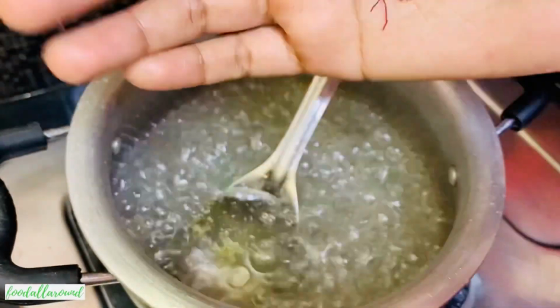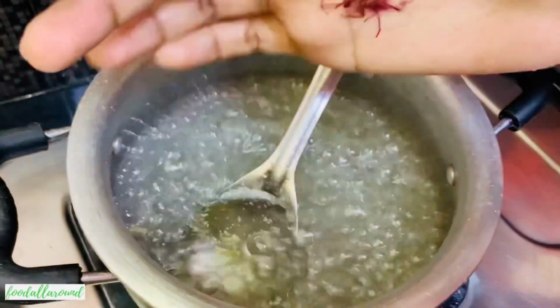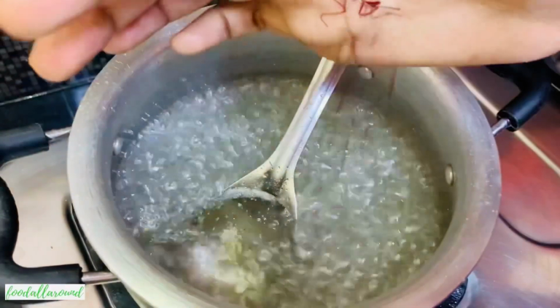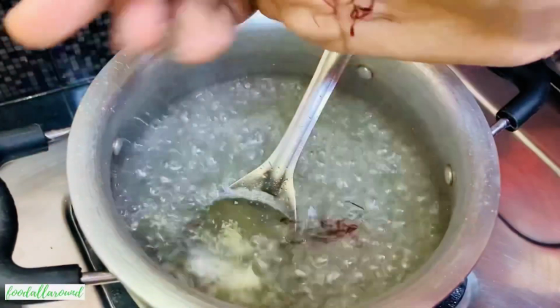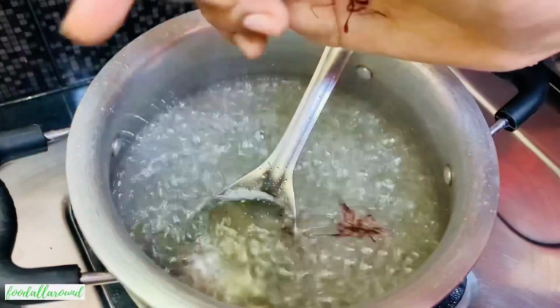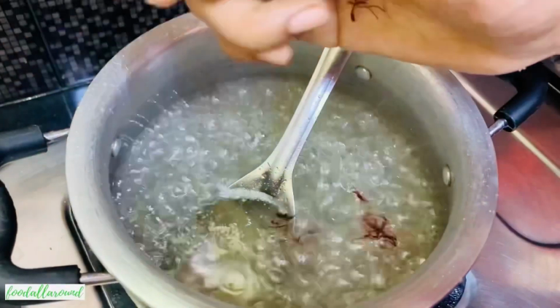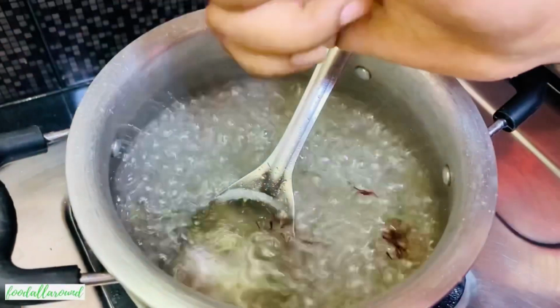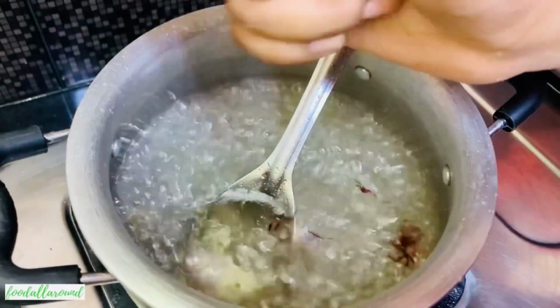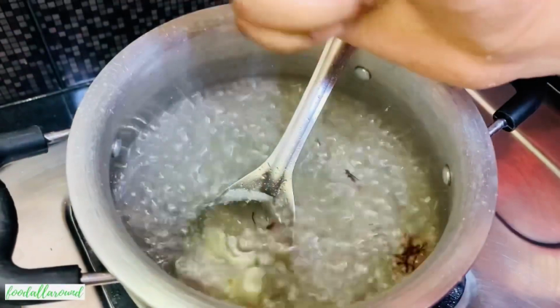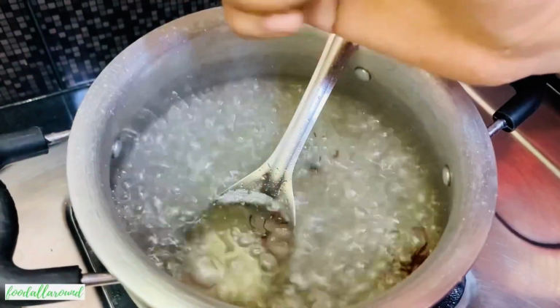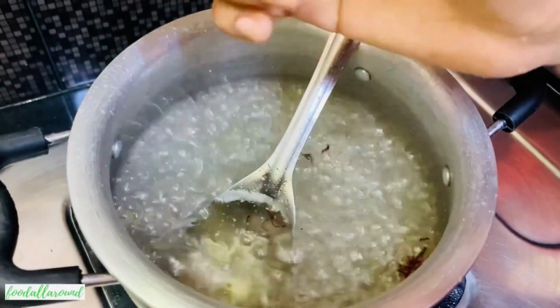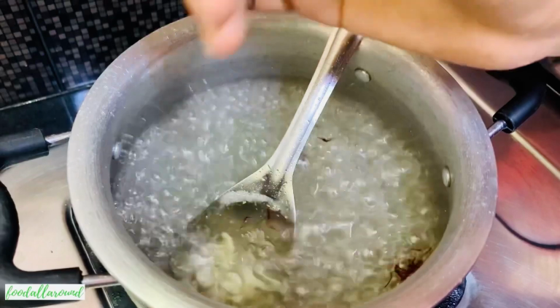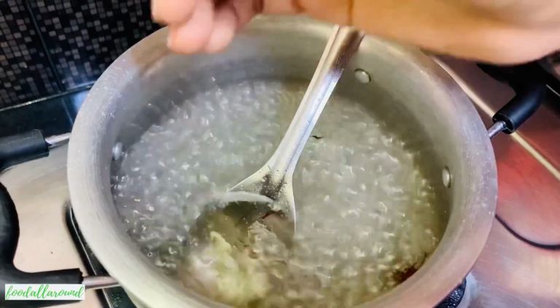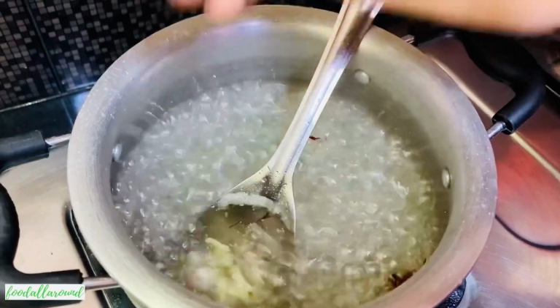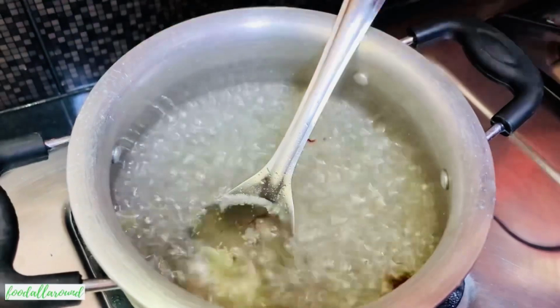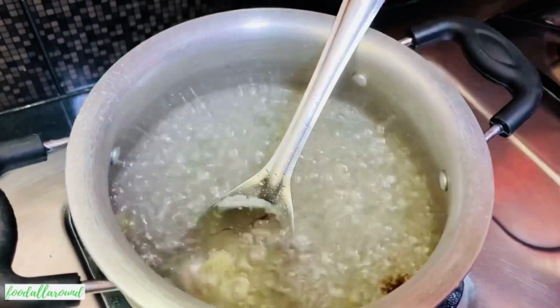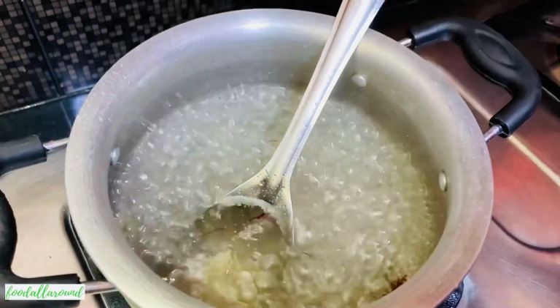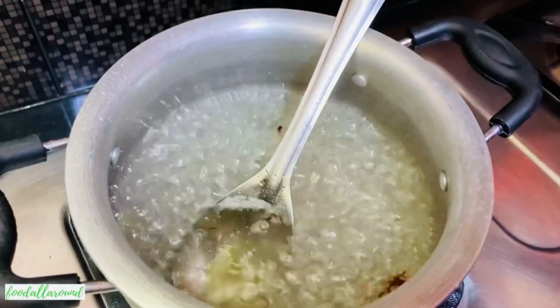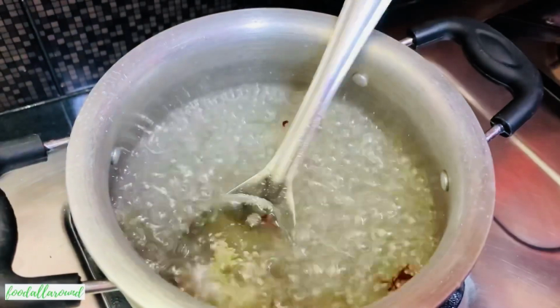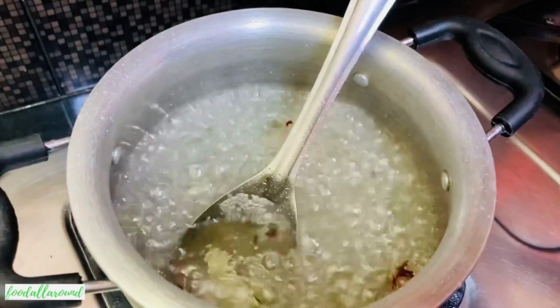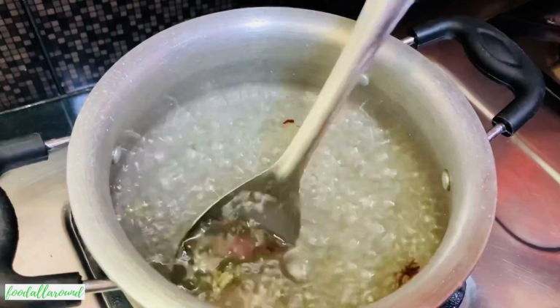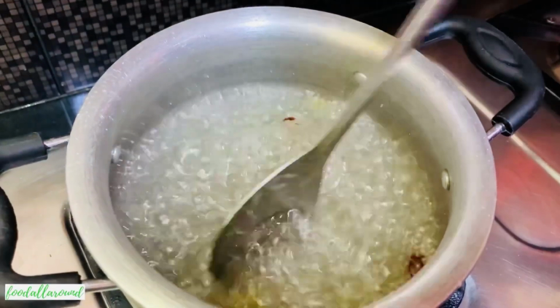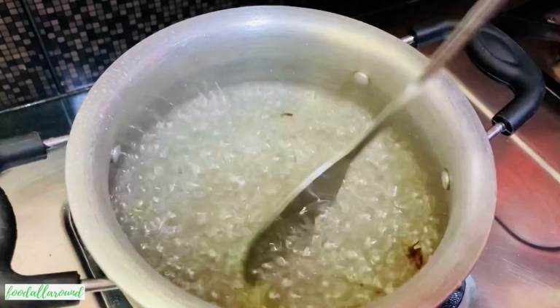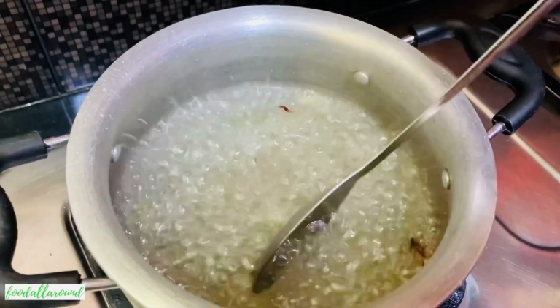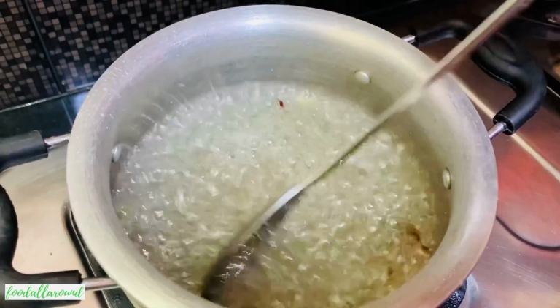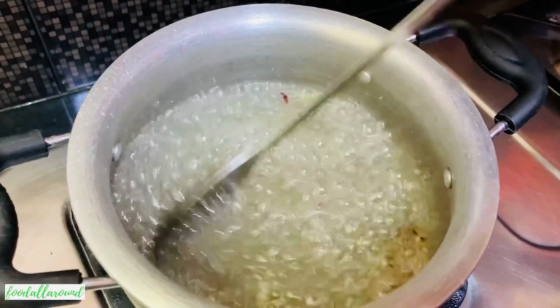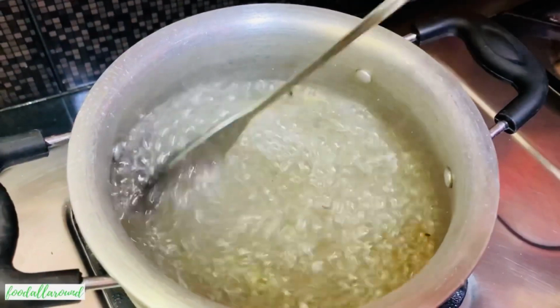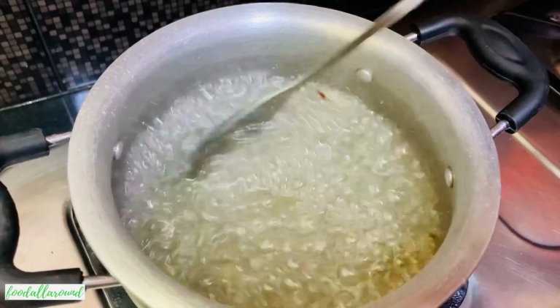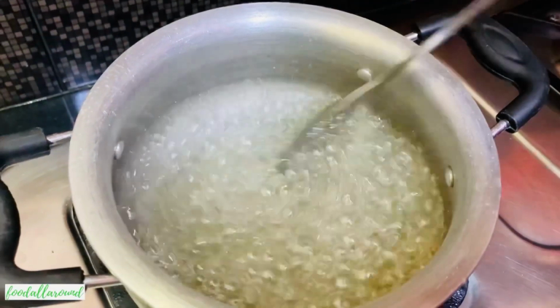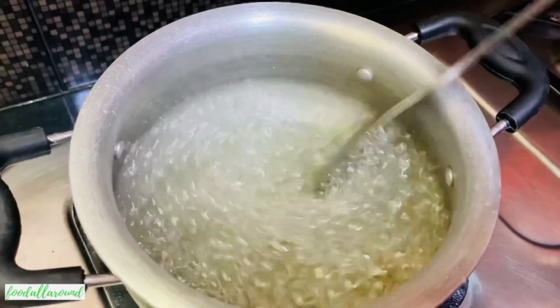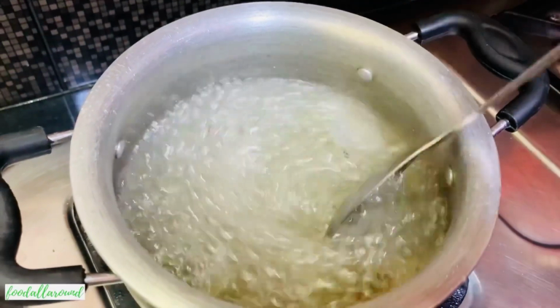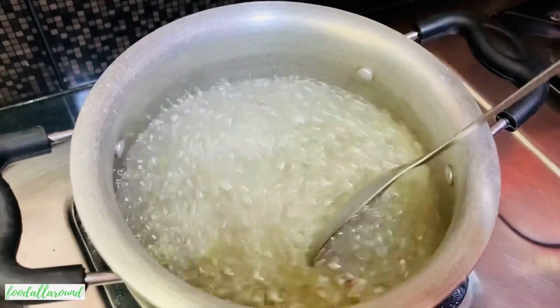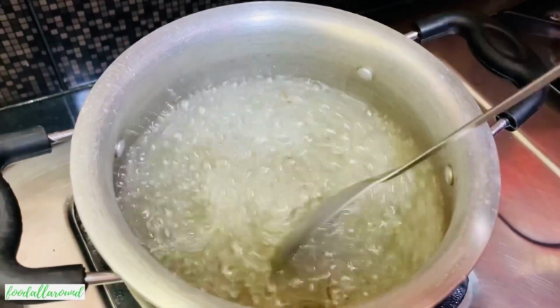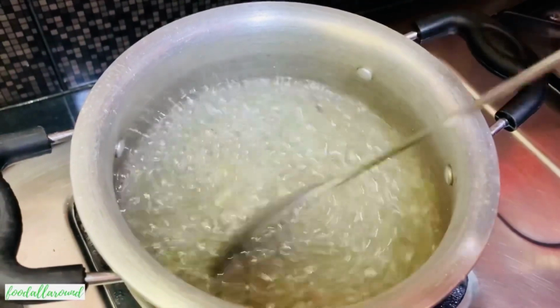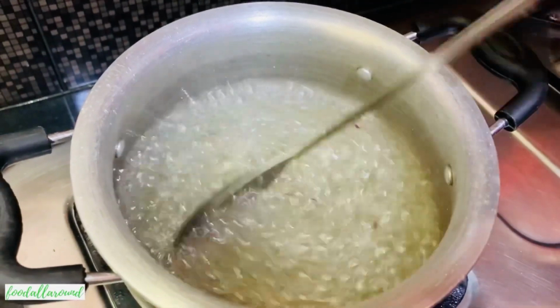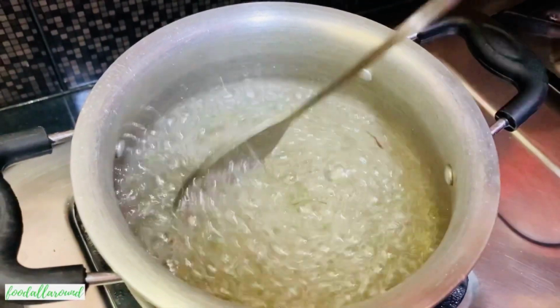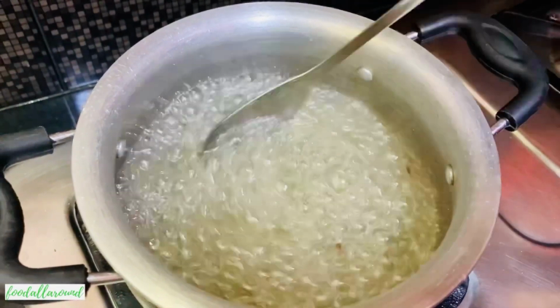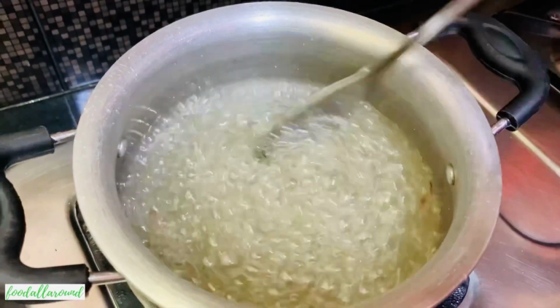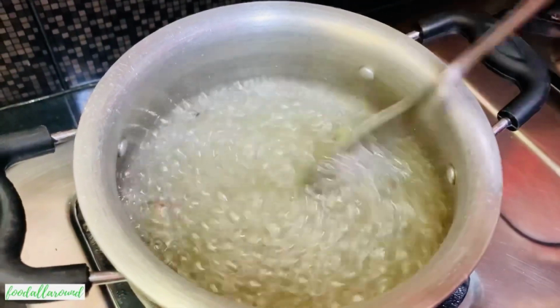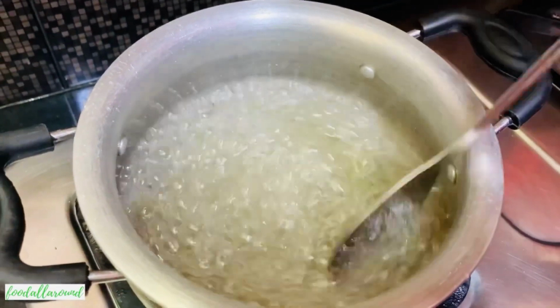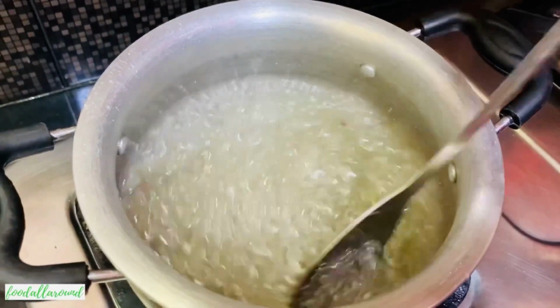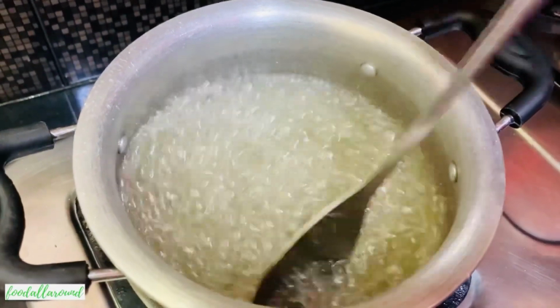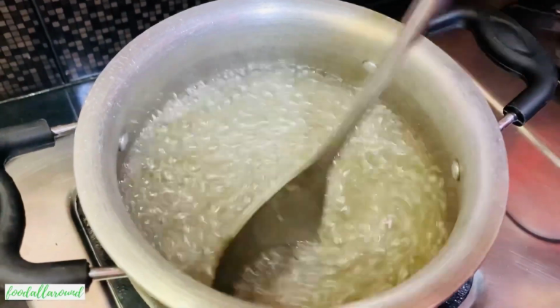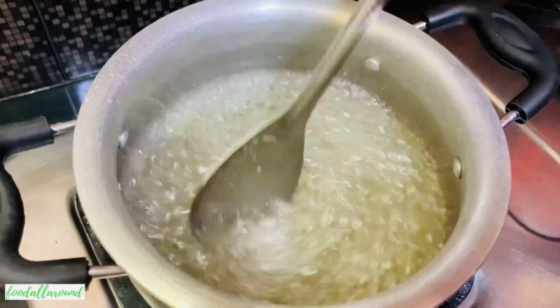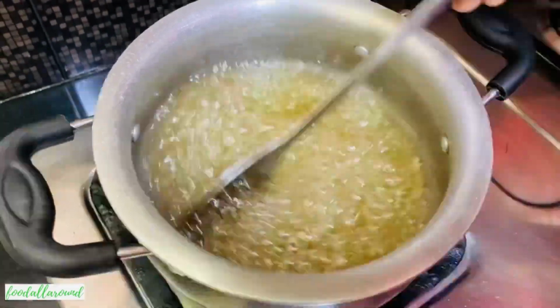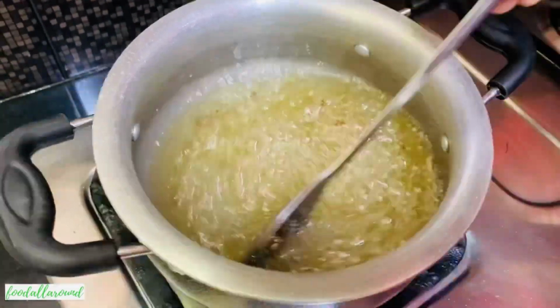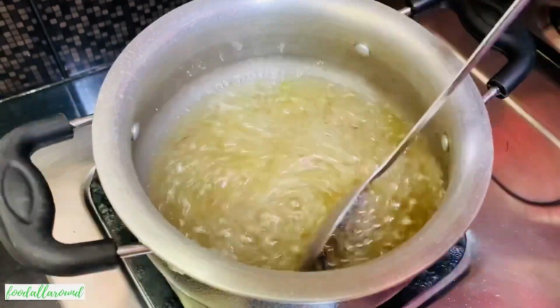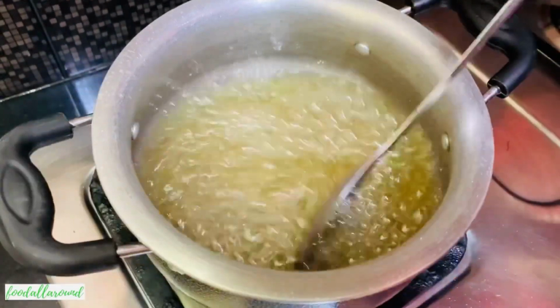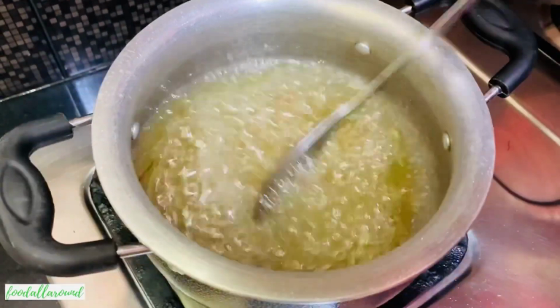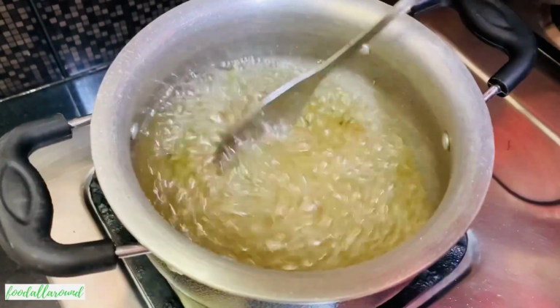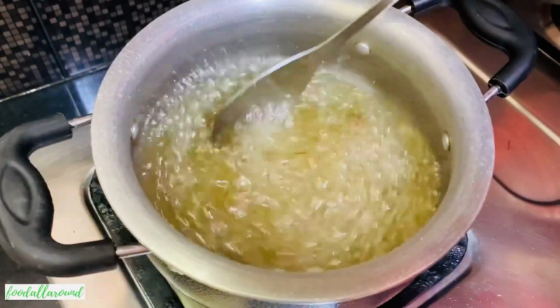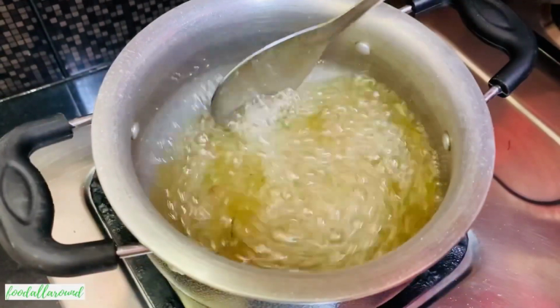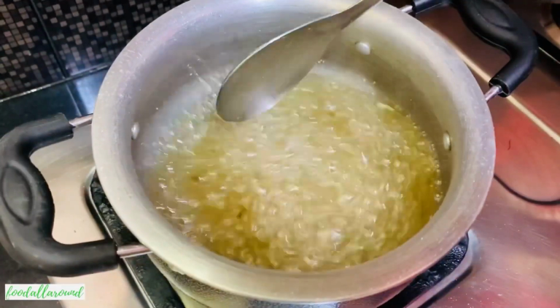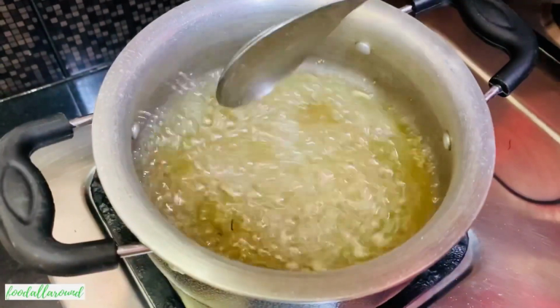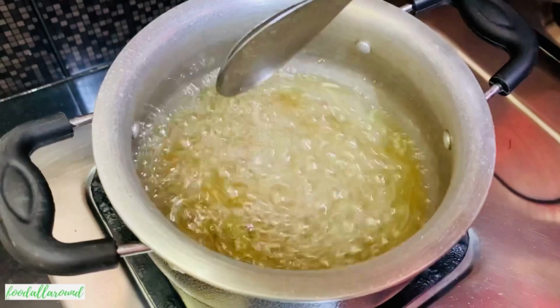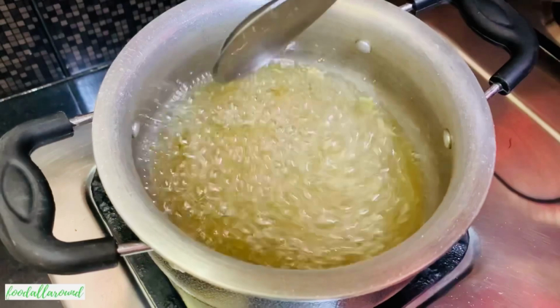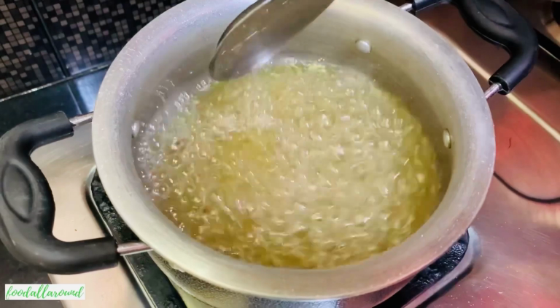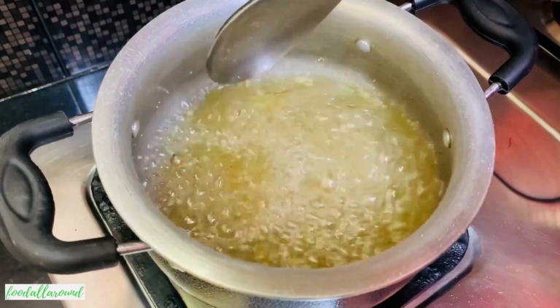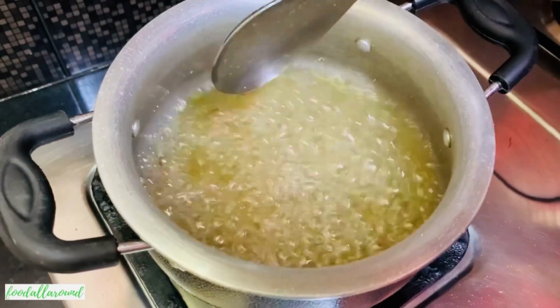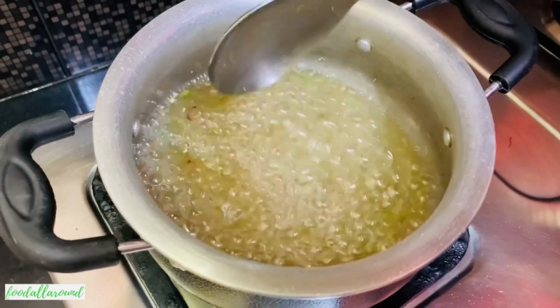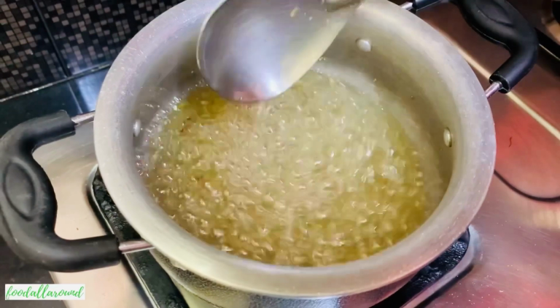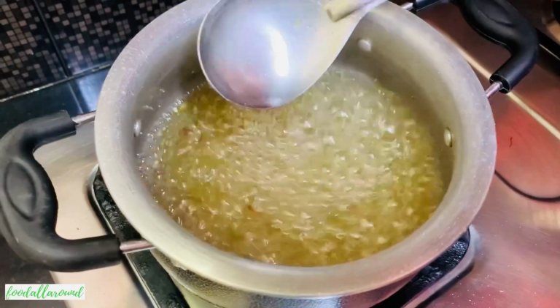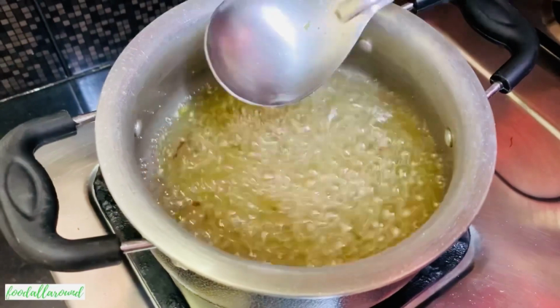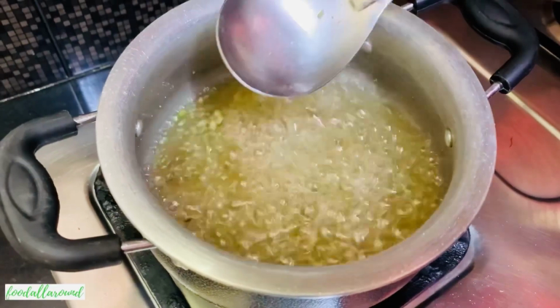Then add in one-fourth teaspoon saffron and give it a mix. At this point, check the consistency — we only want a sticky consistency. It takes around 10 minutes.